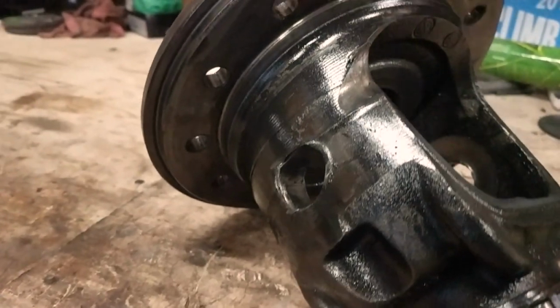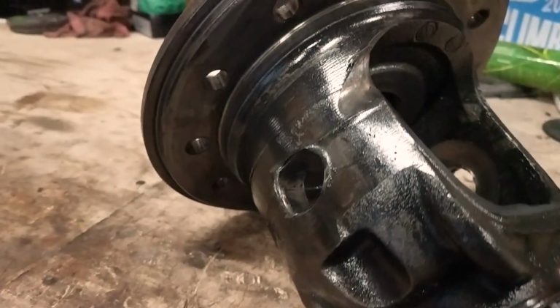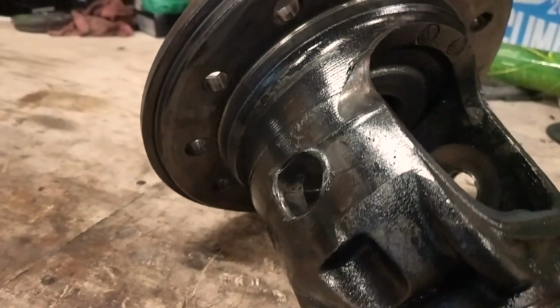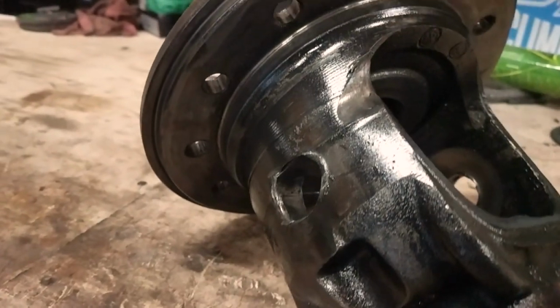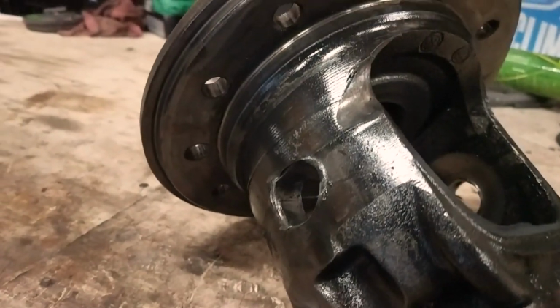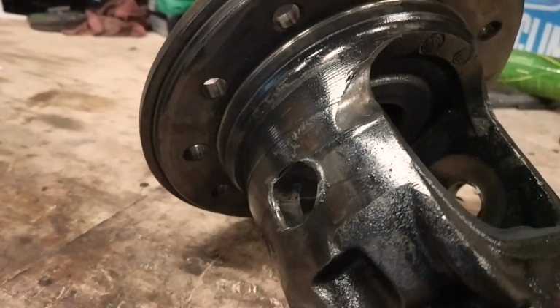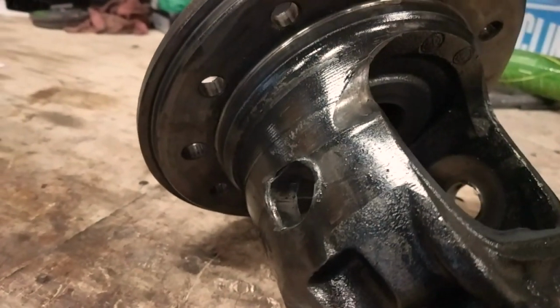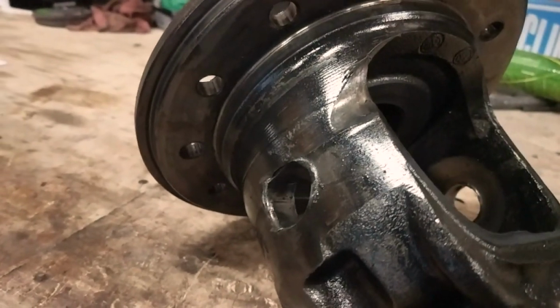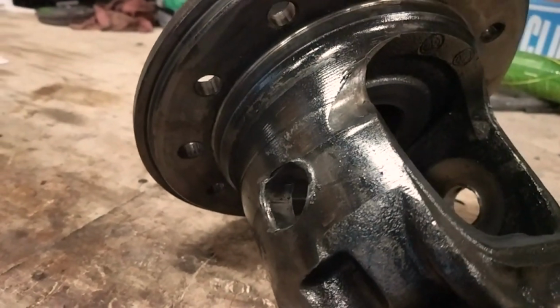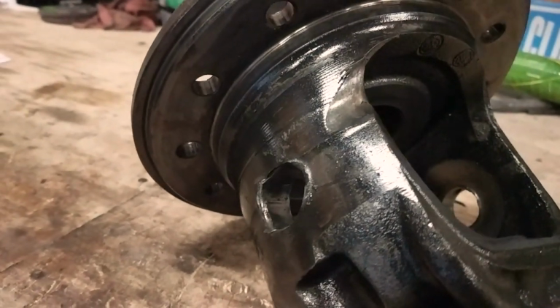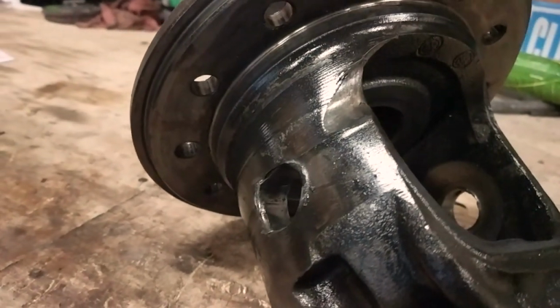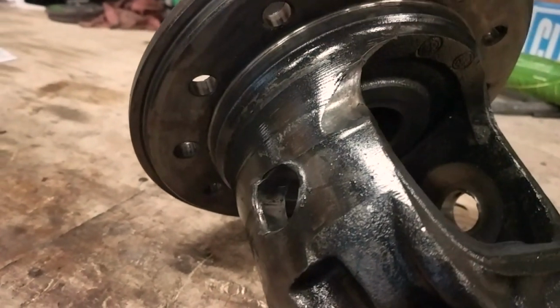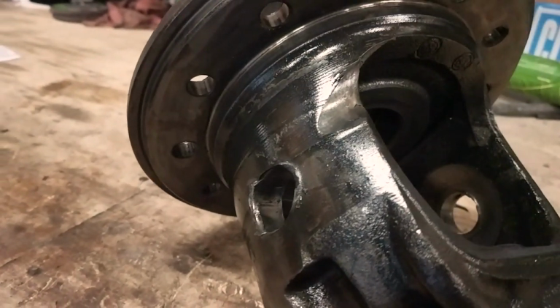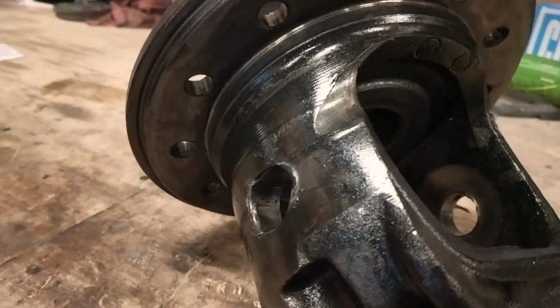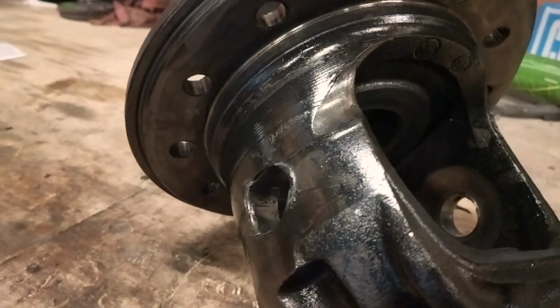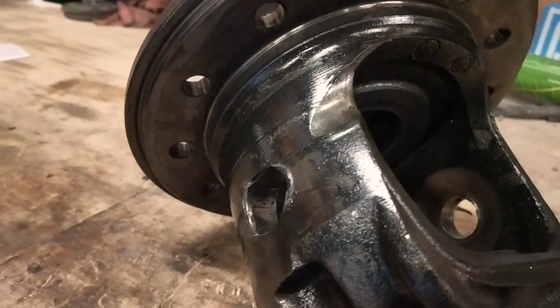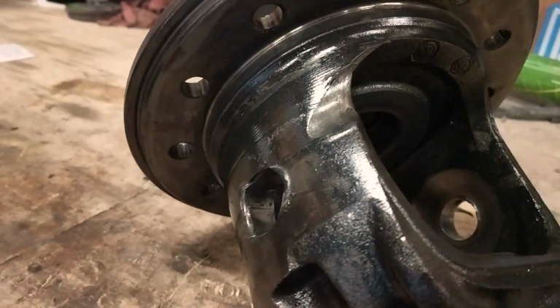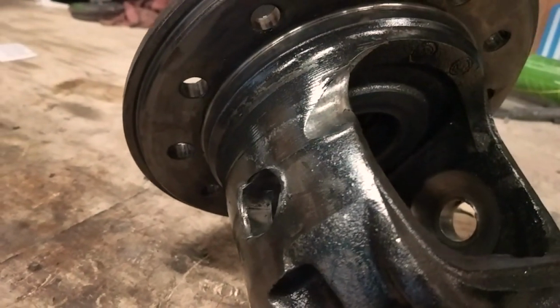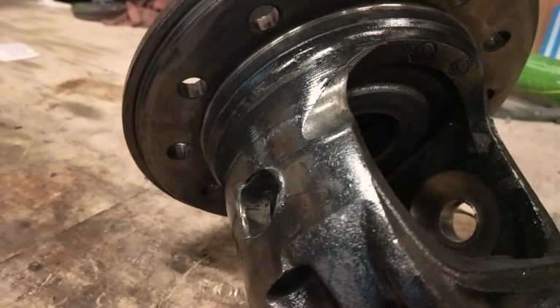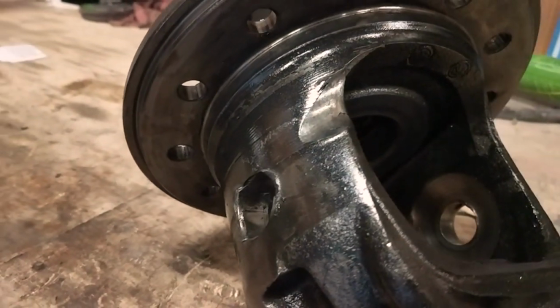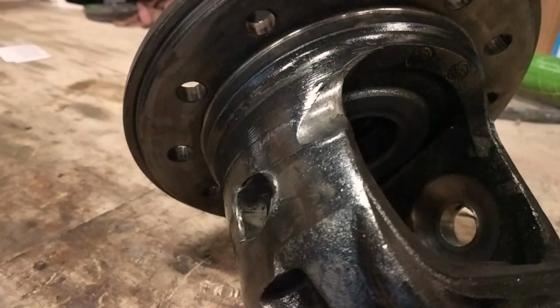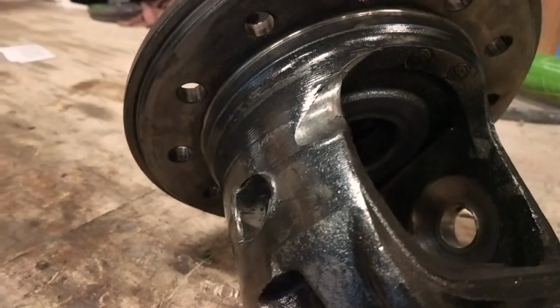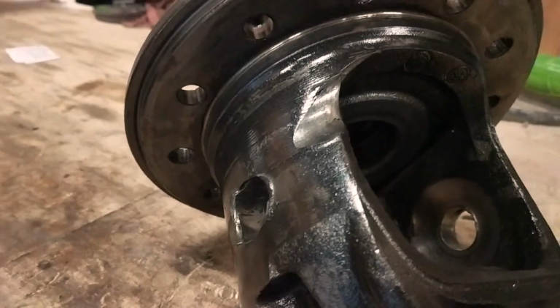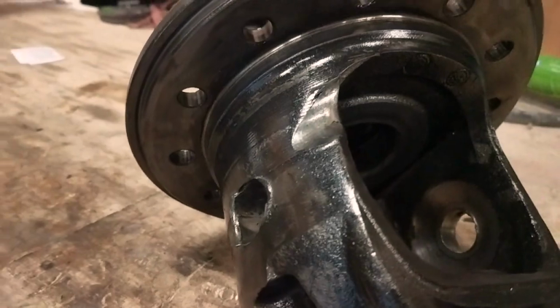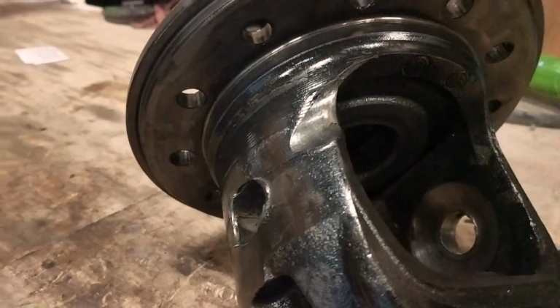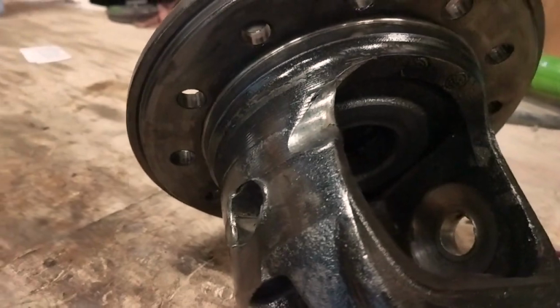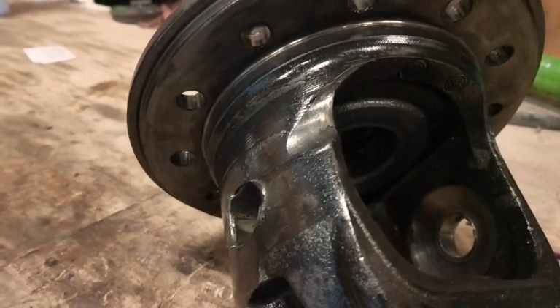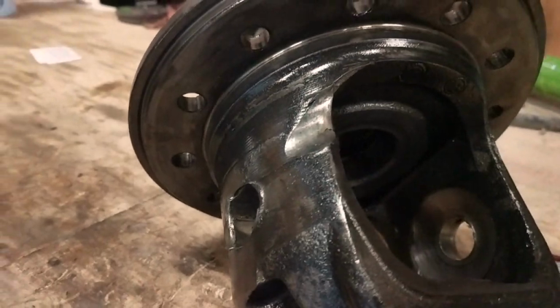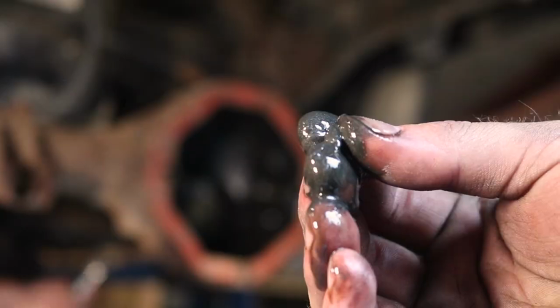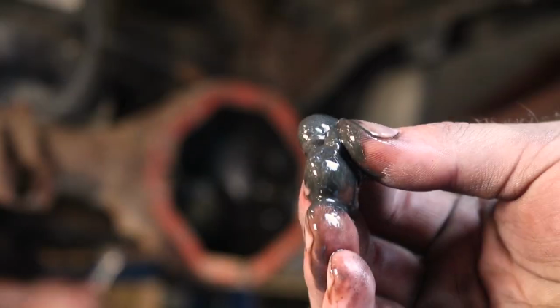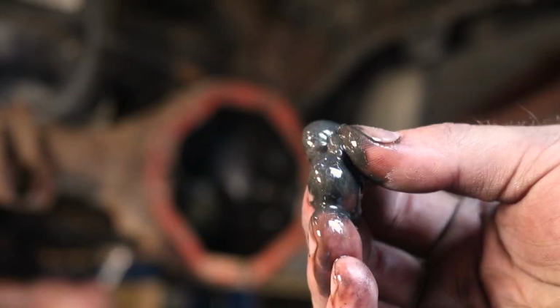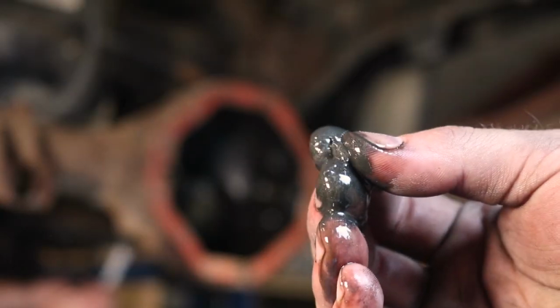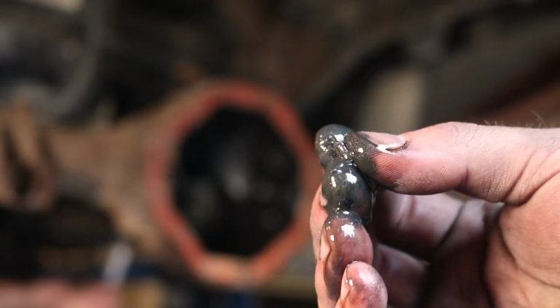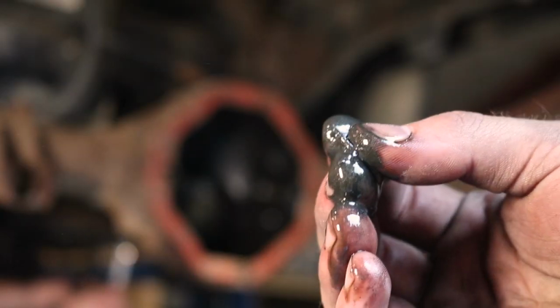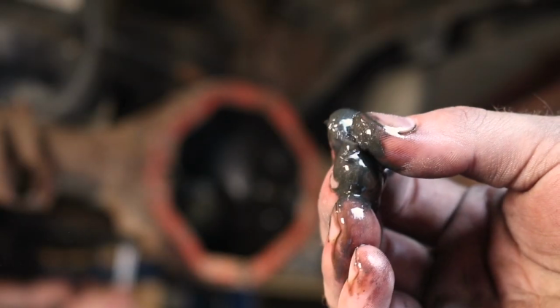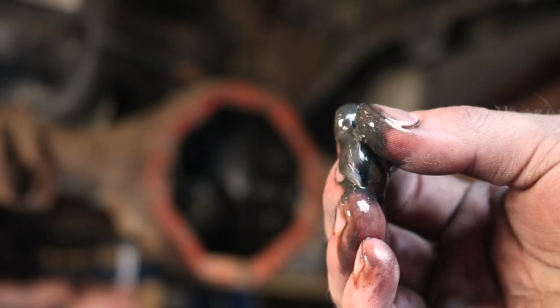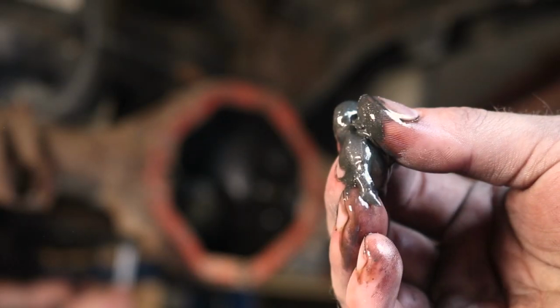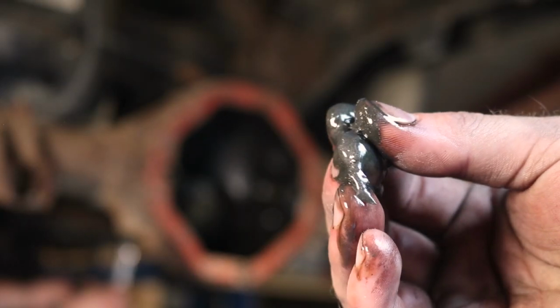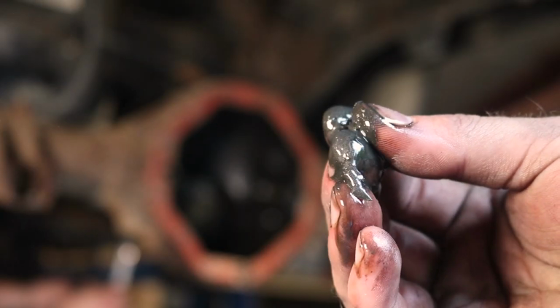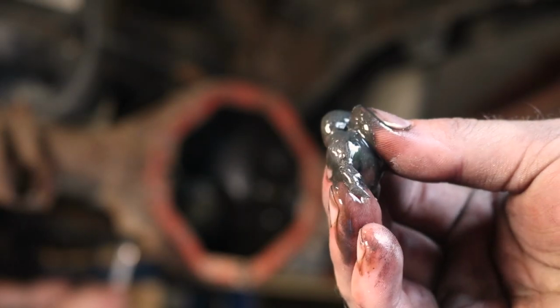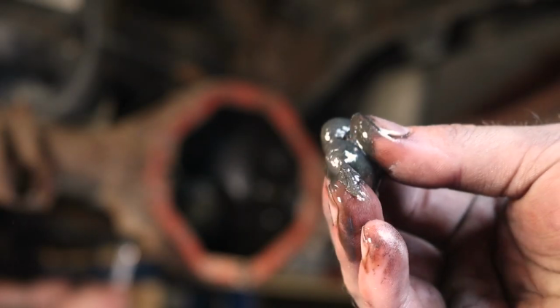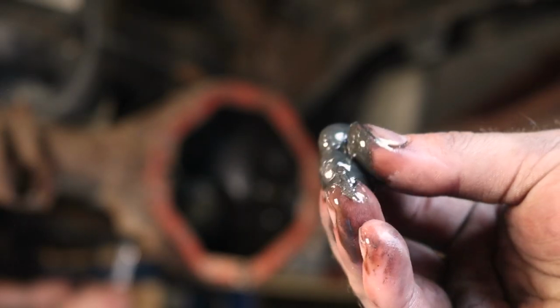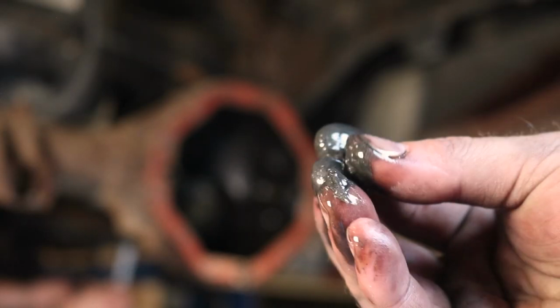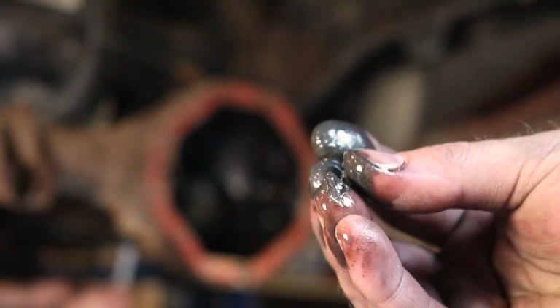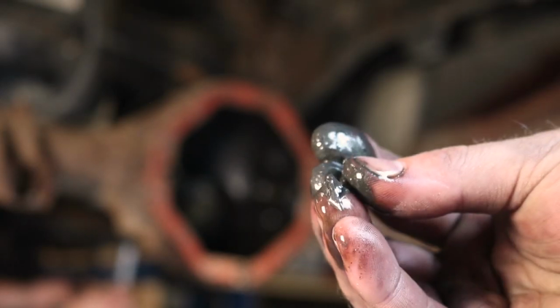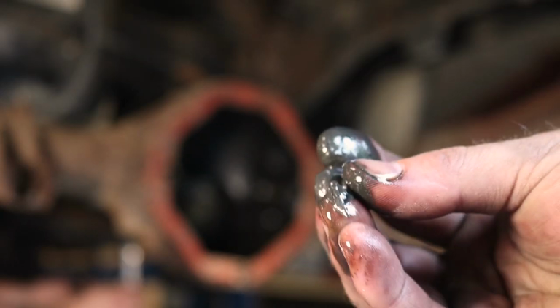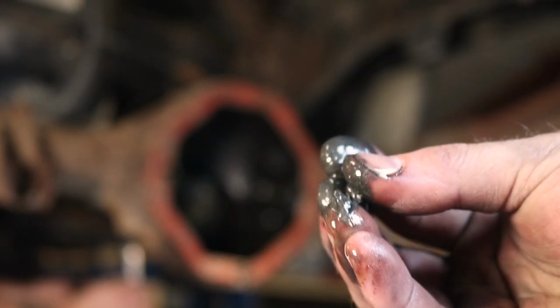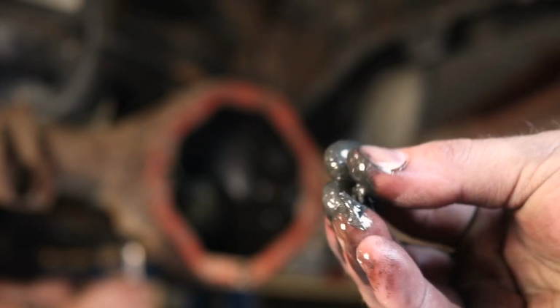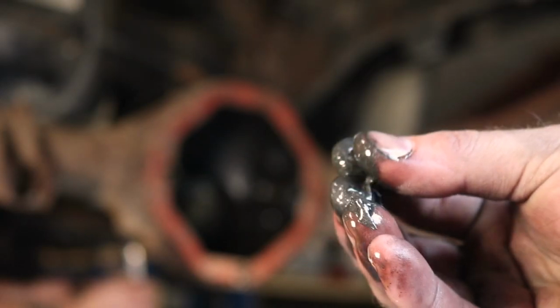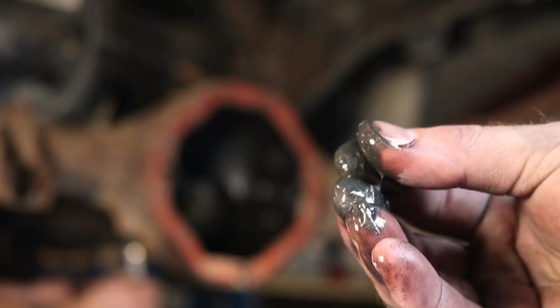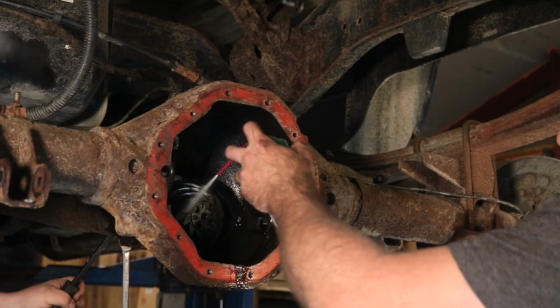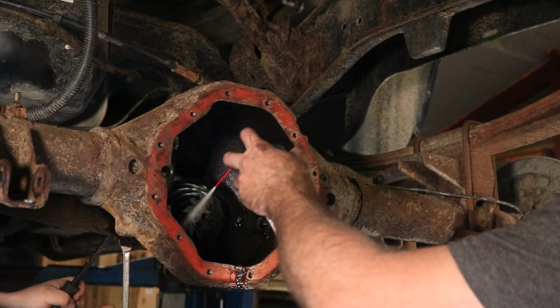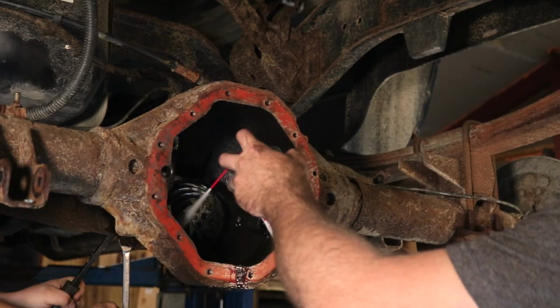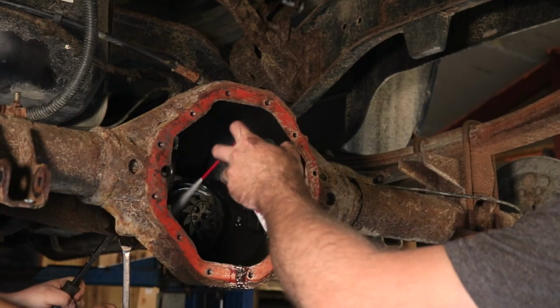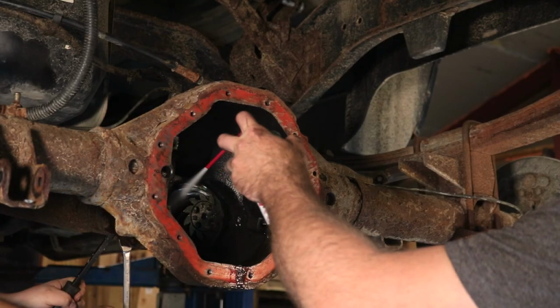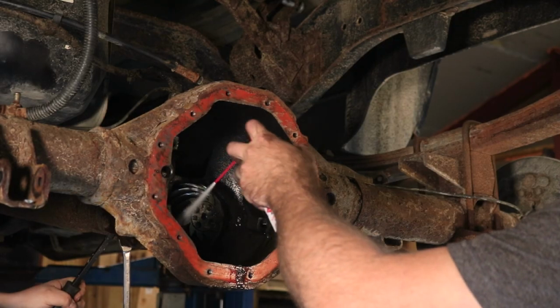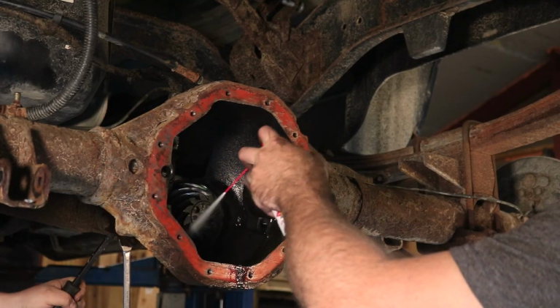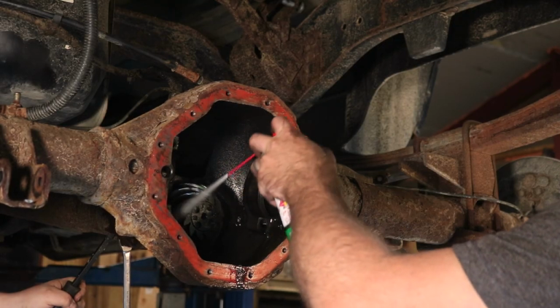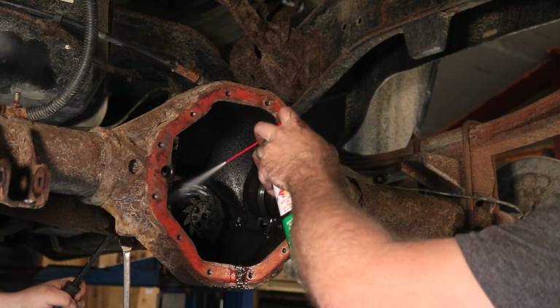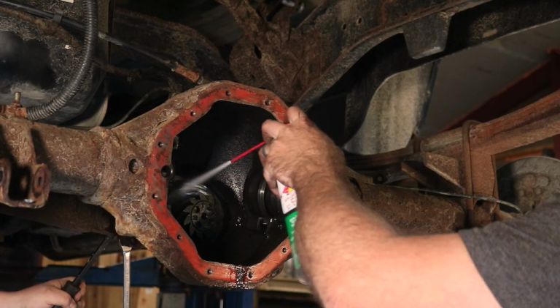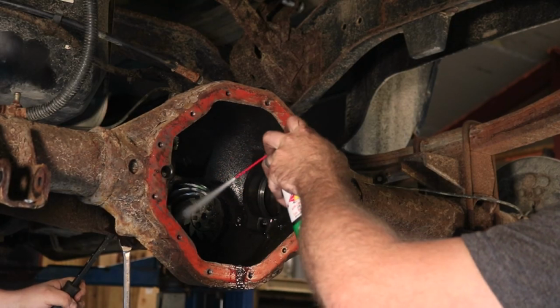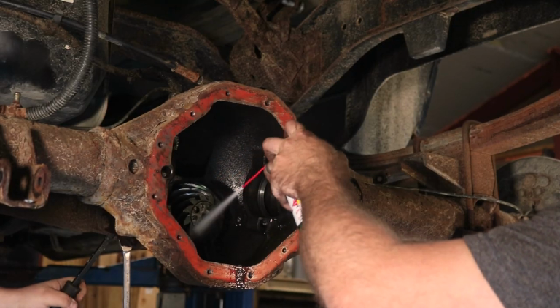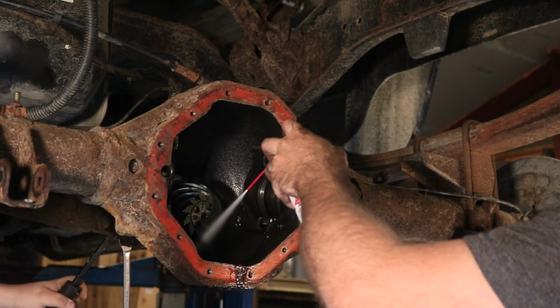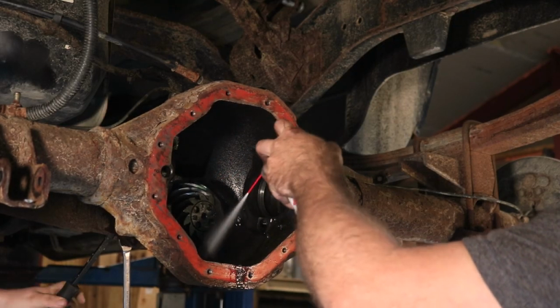Someone was really not kind to this differential — so many metal shavings and fragments. You just gotta clean the whole thing.